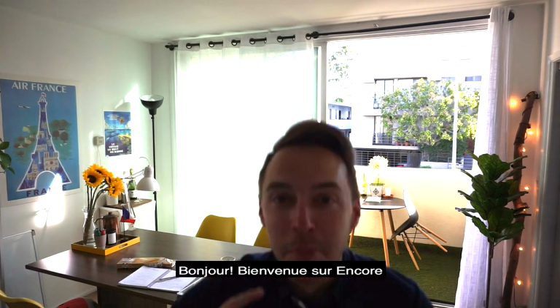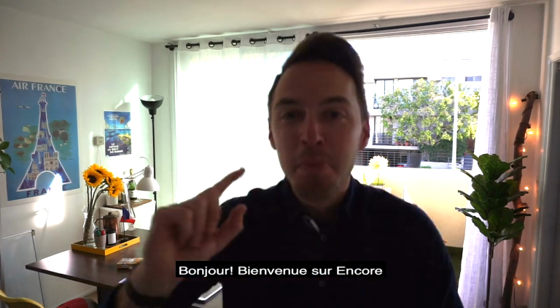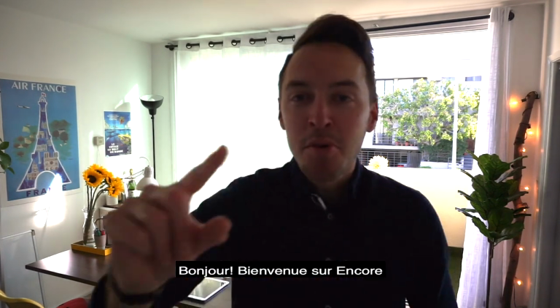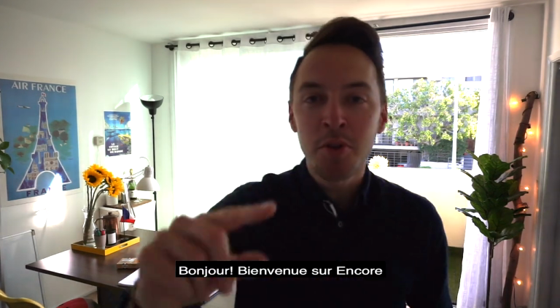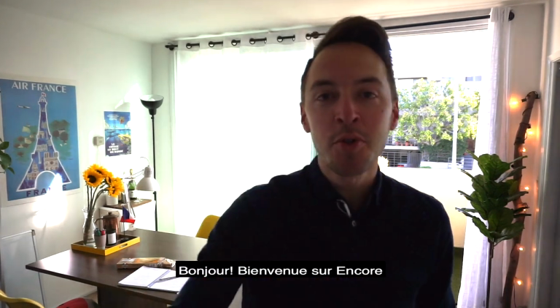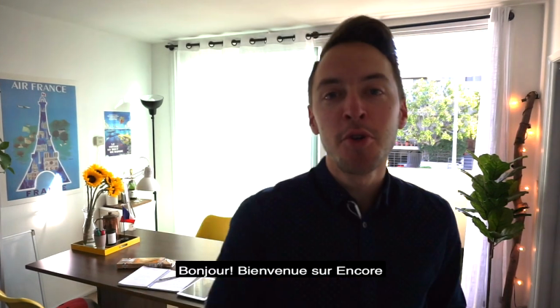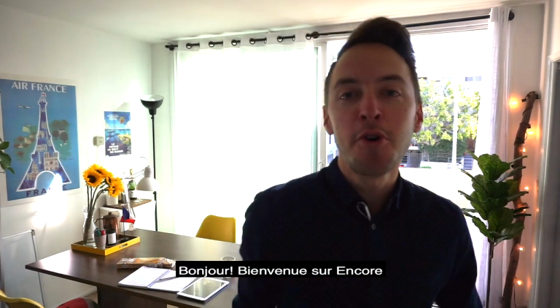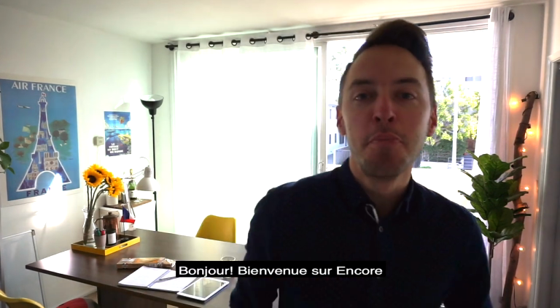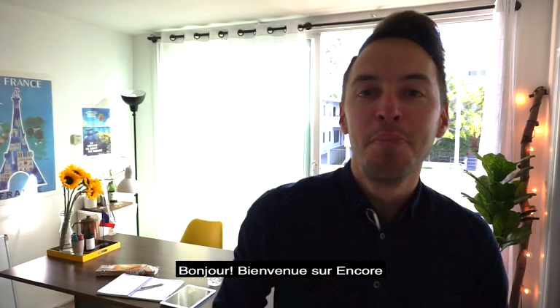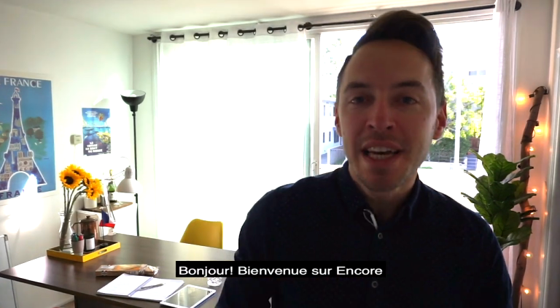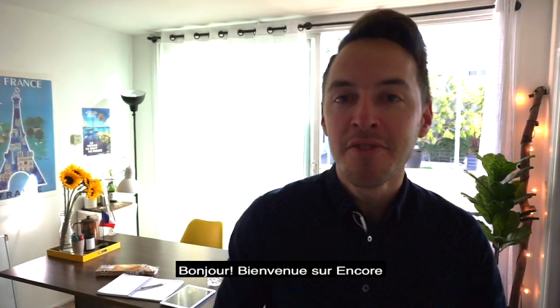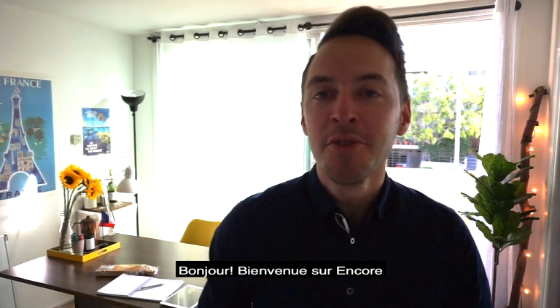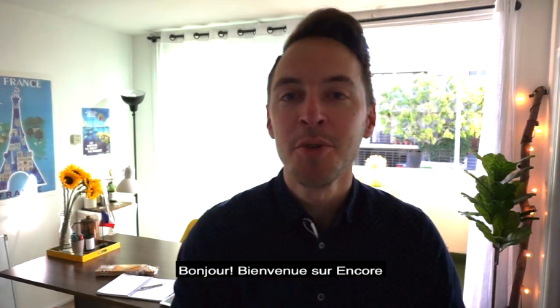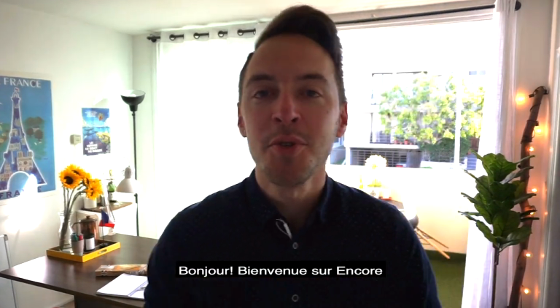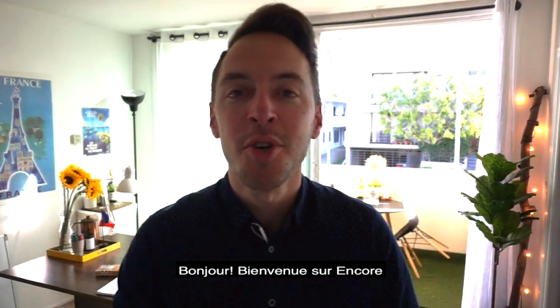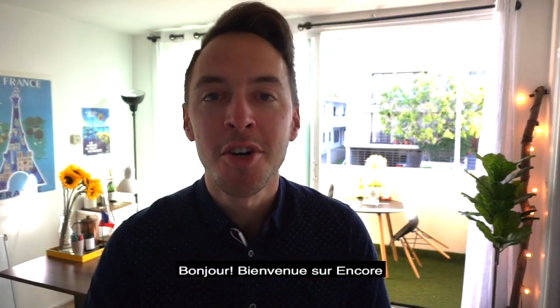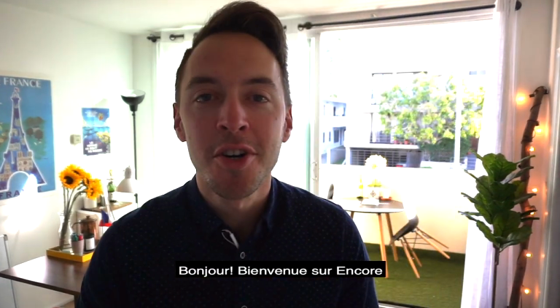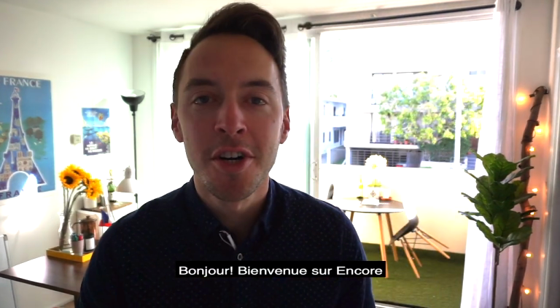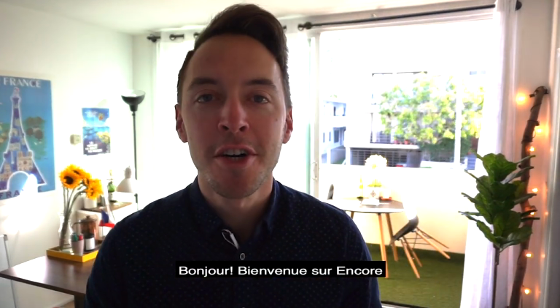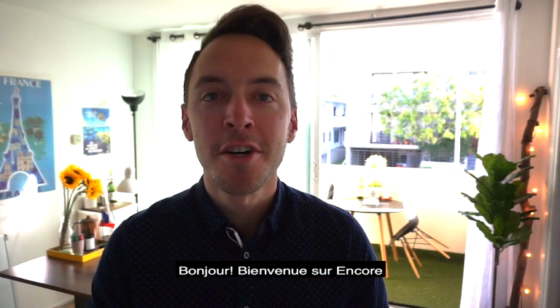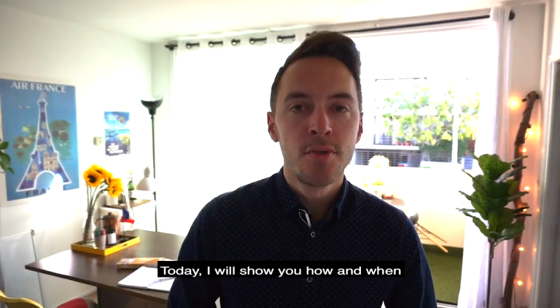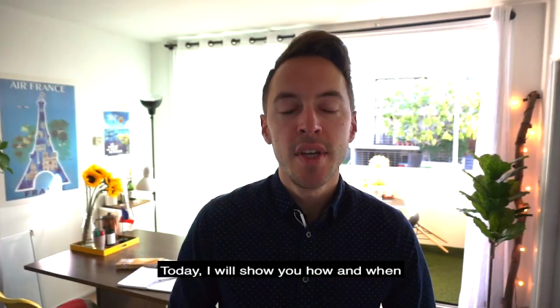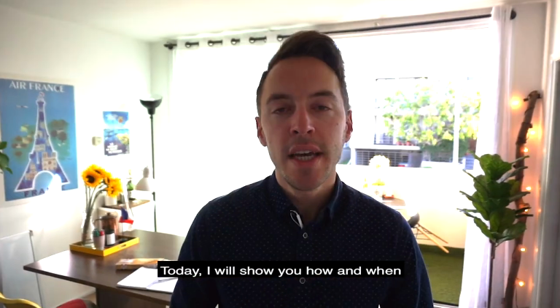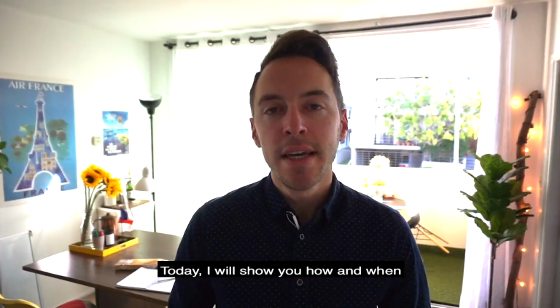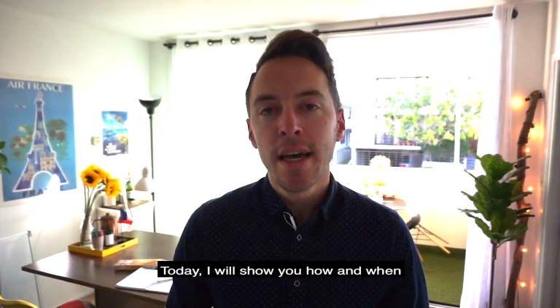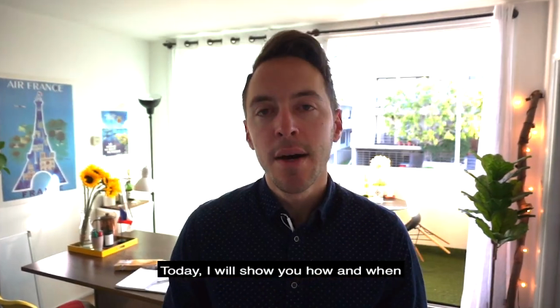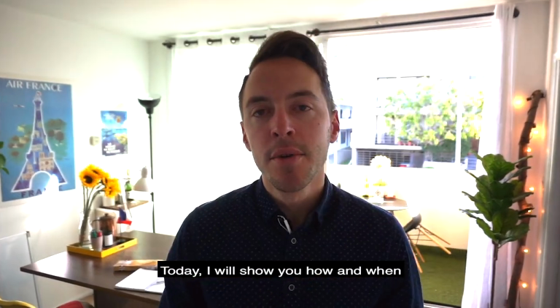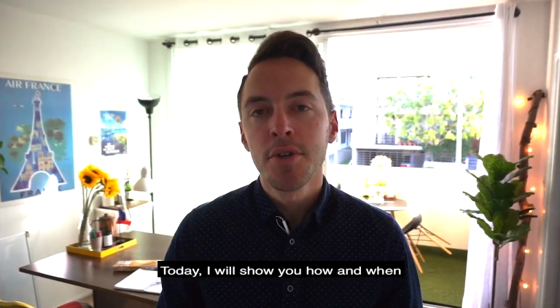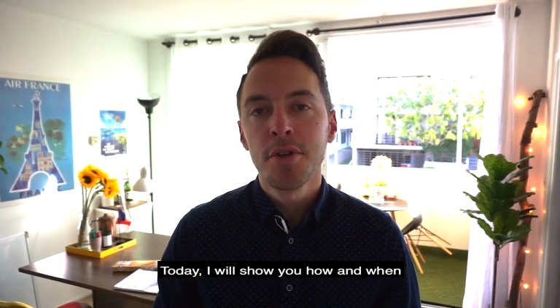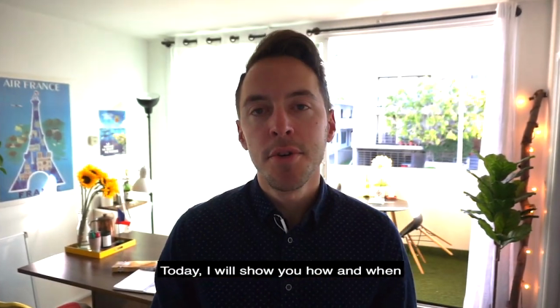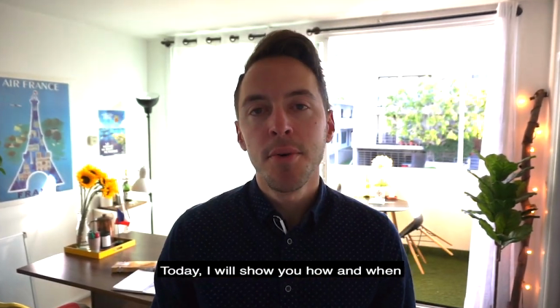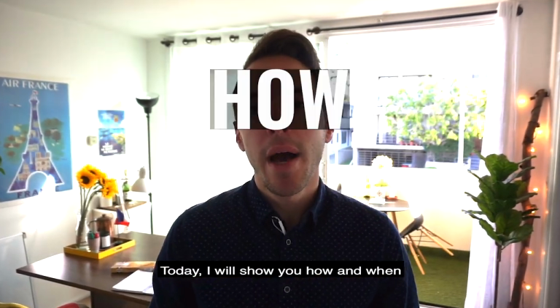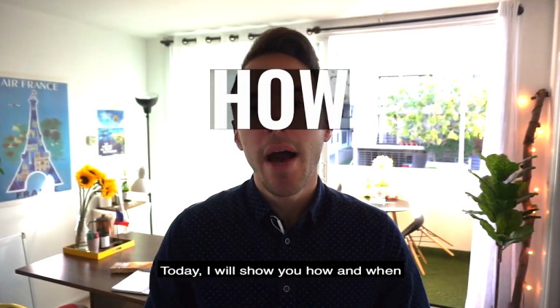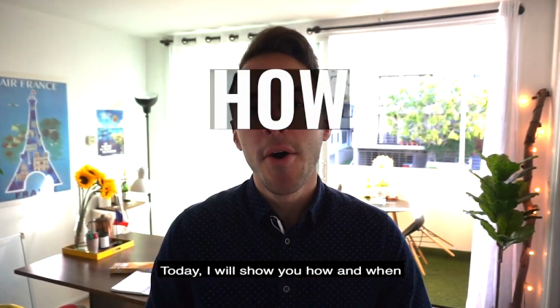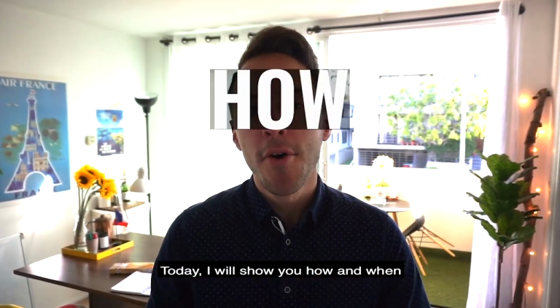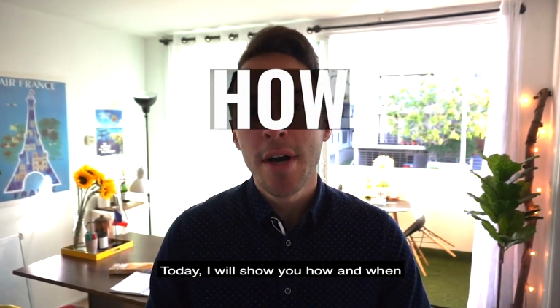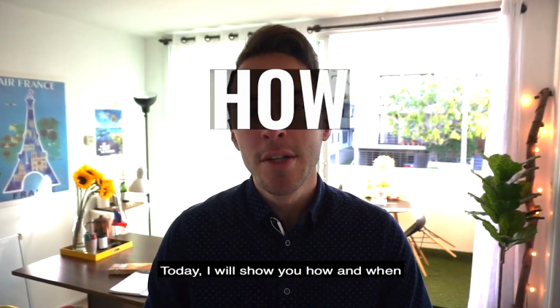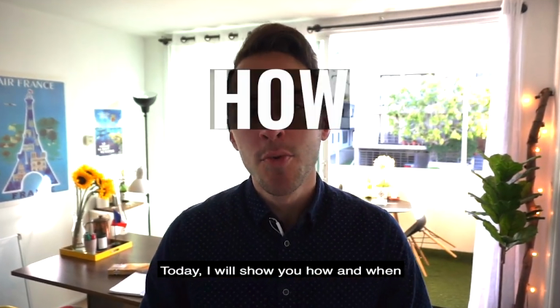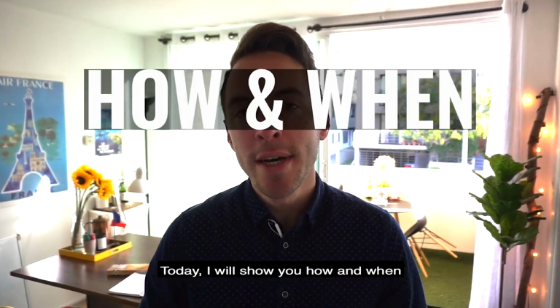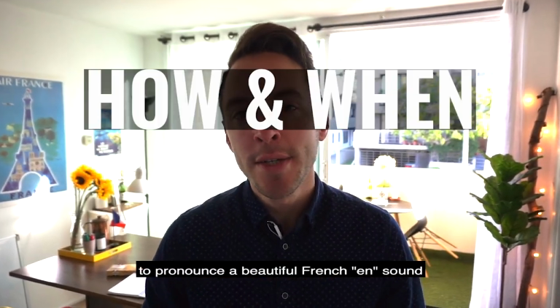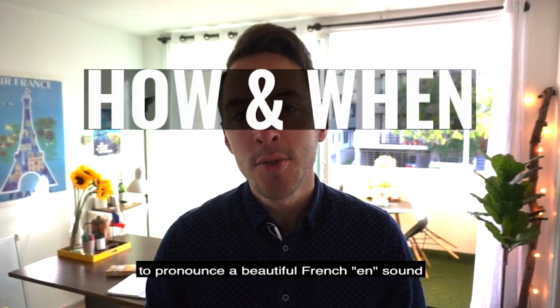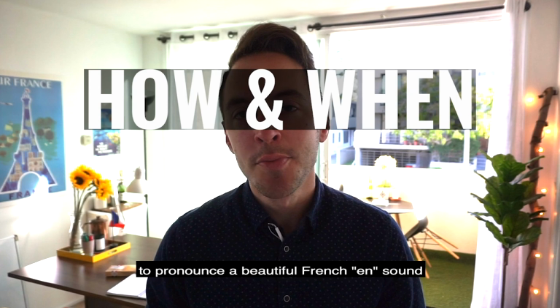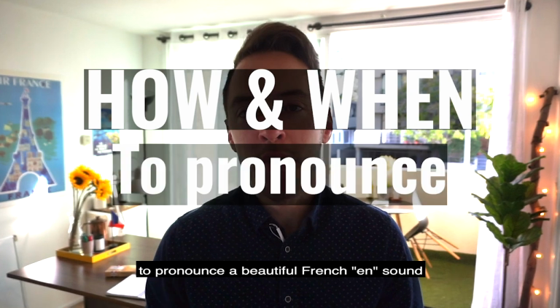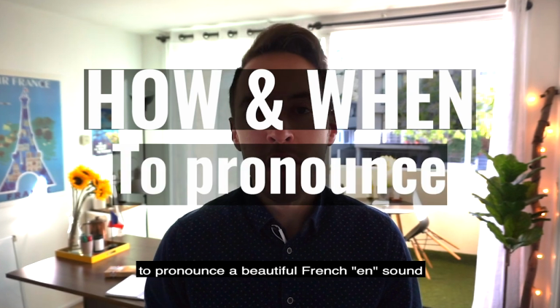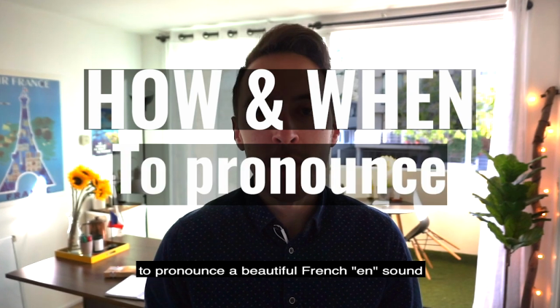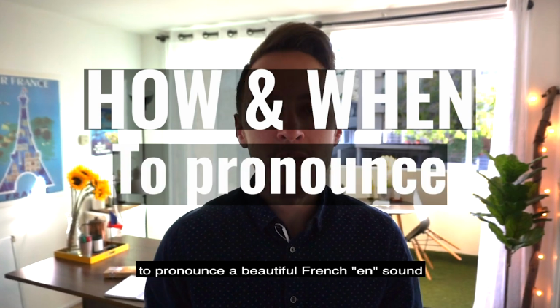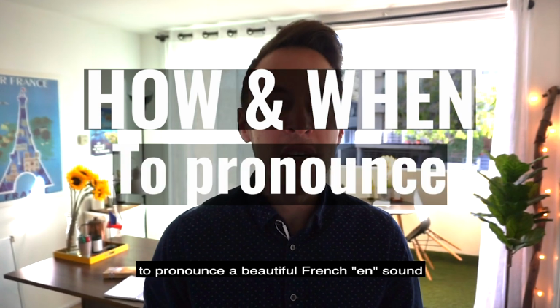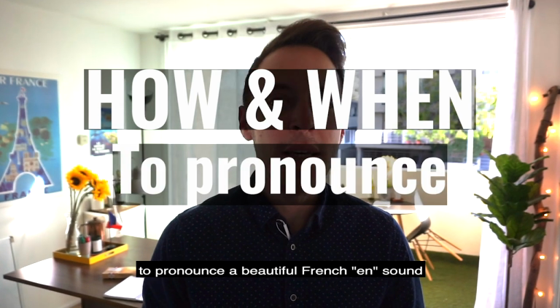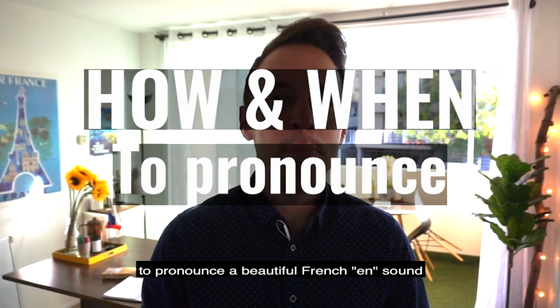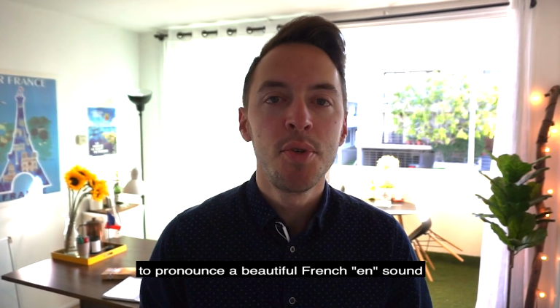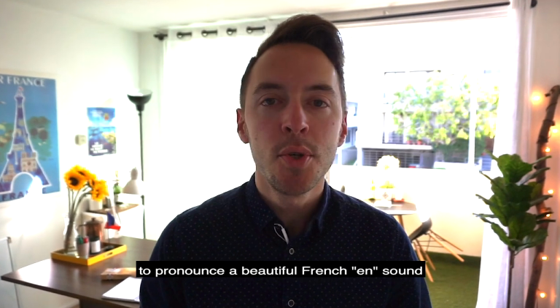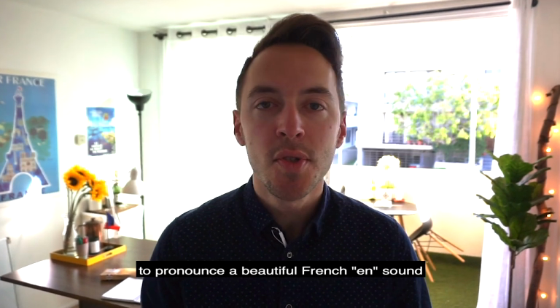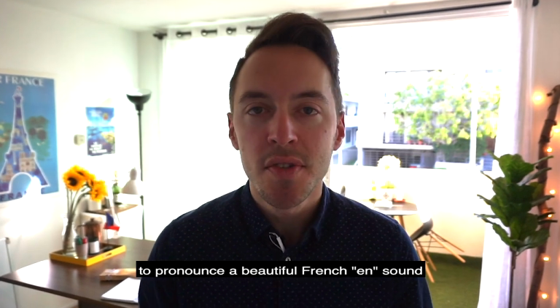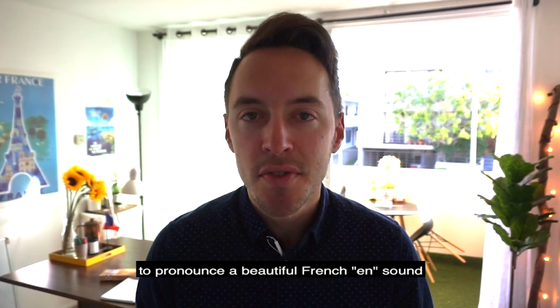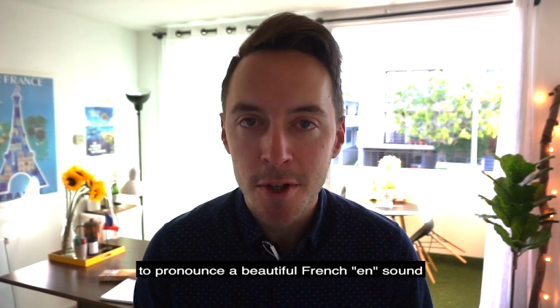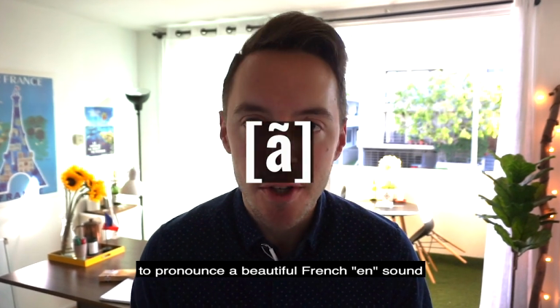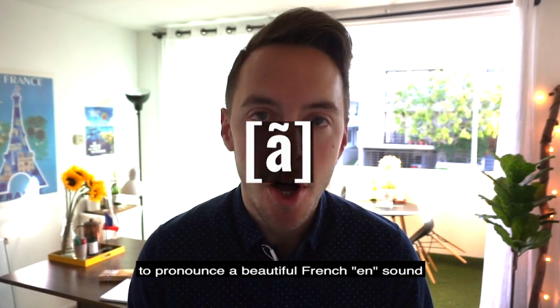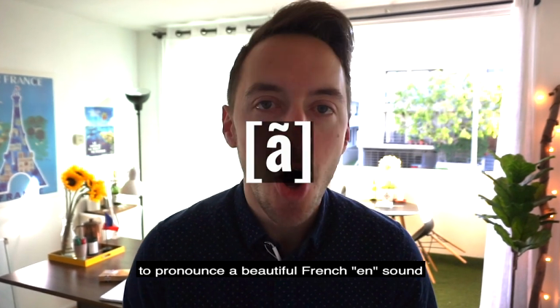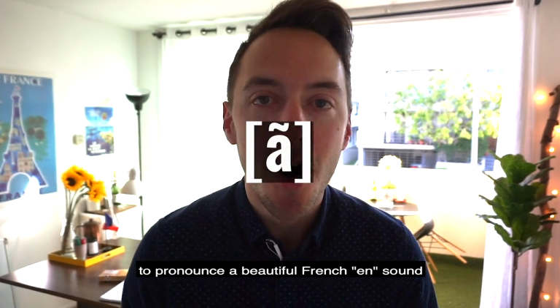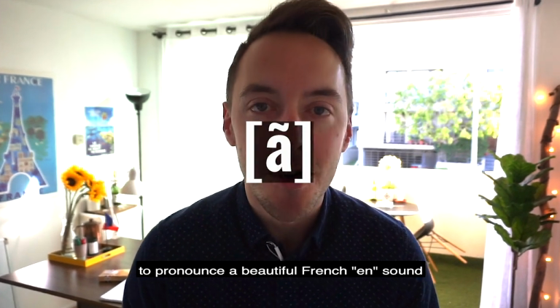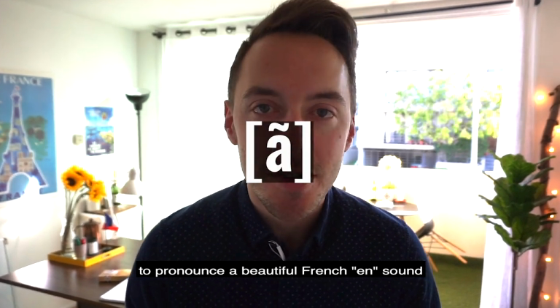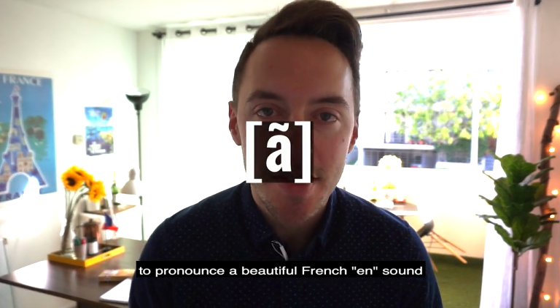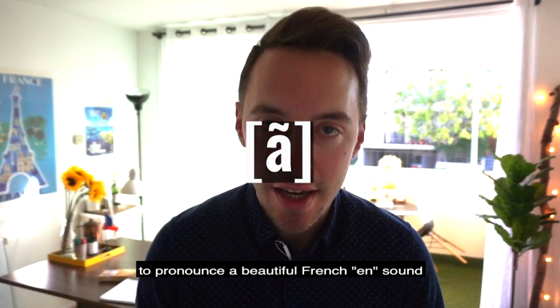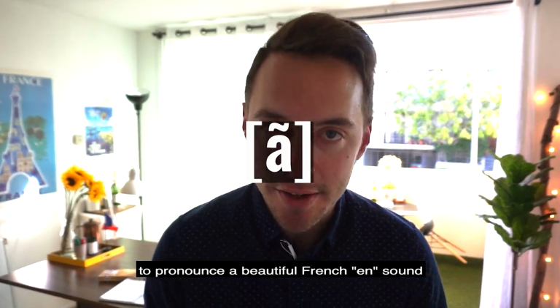Bonjour, bienvenue sur Encore! Today, I will show you how and when to pronounce a beautiful EN sound.